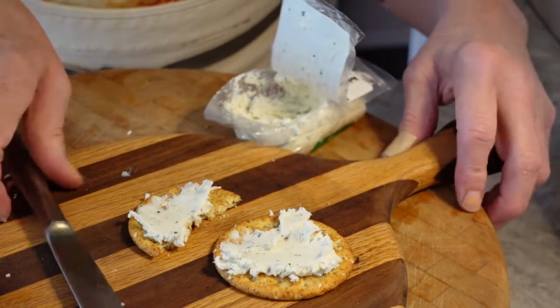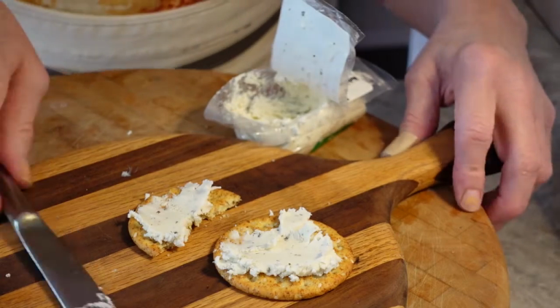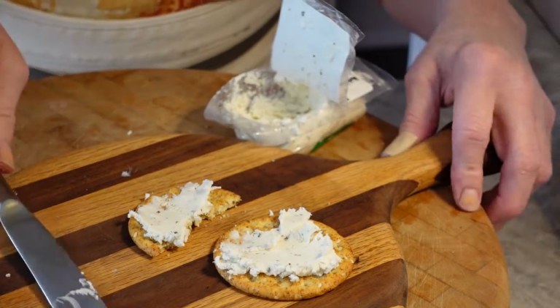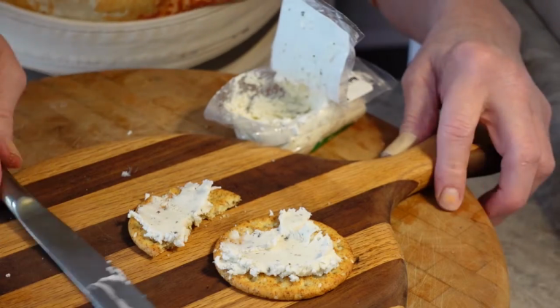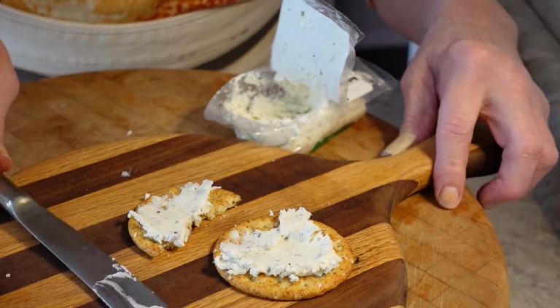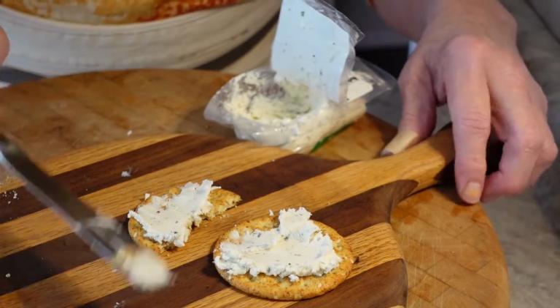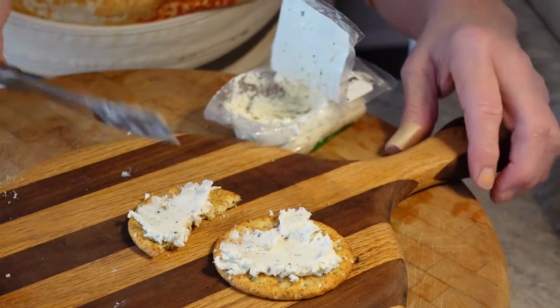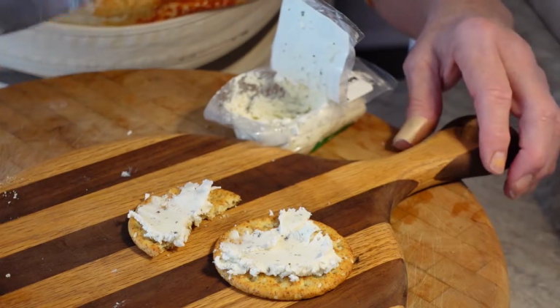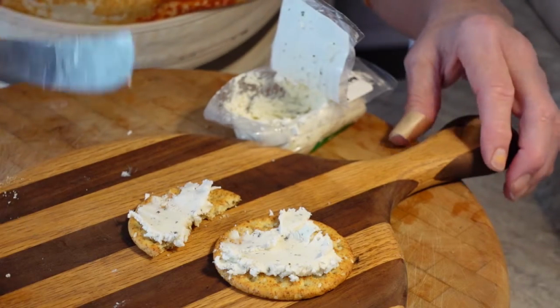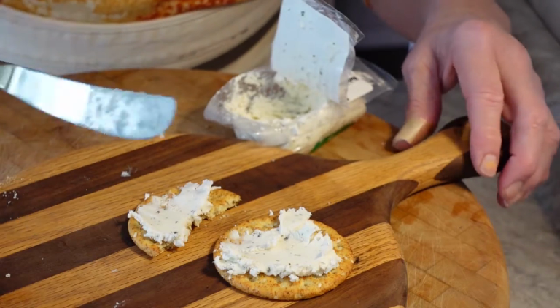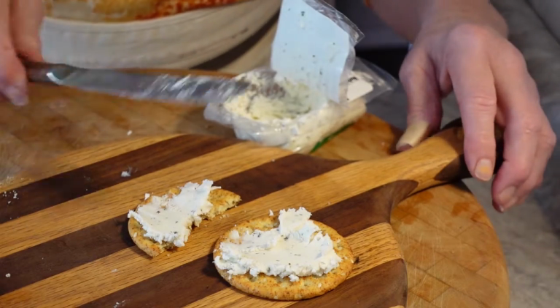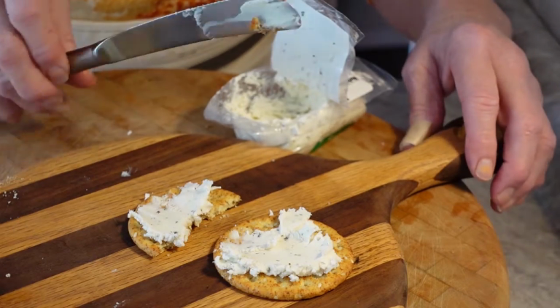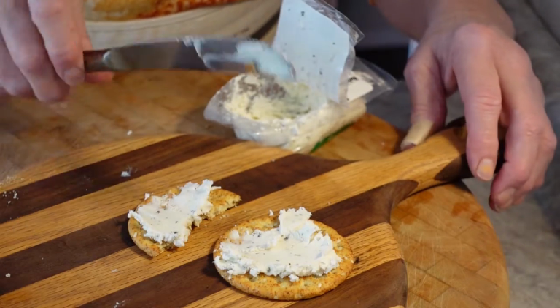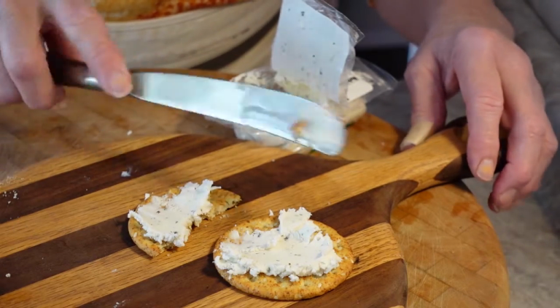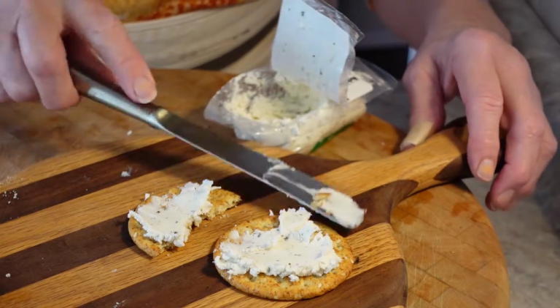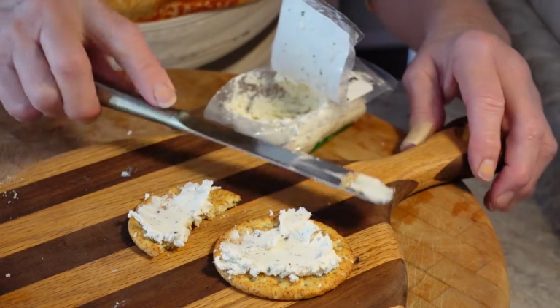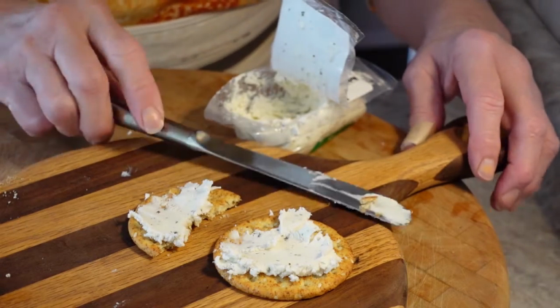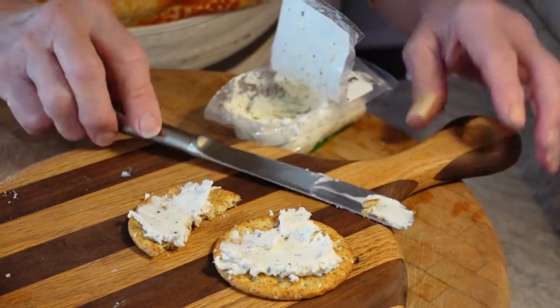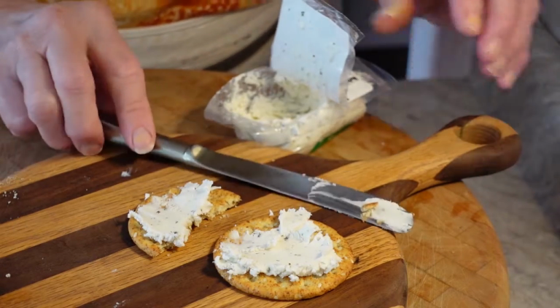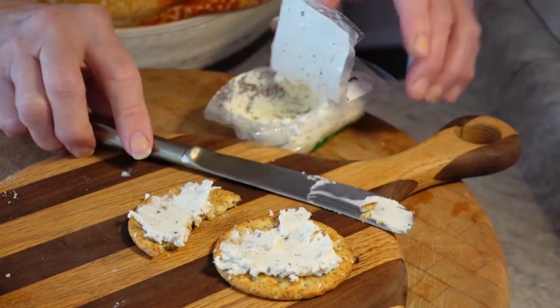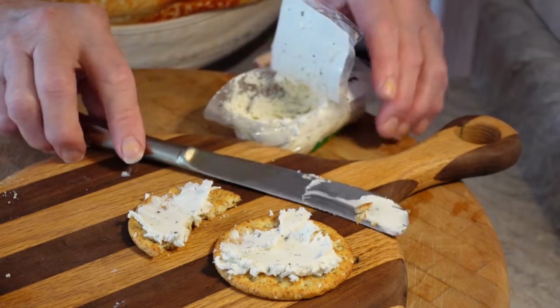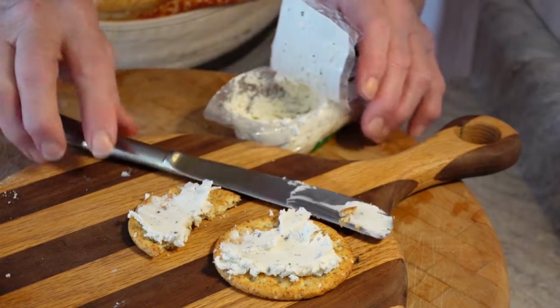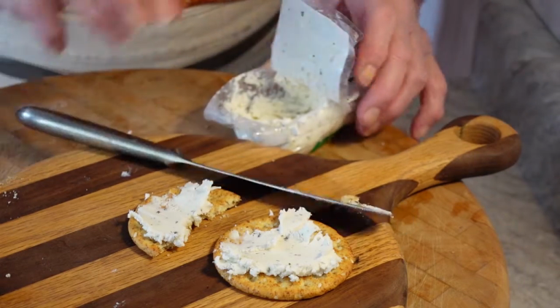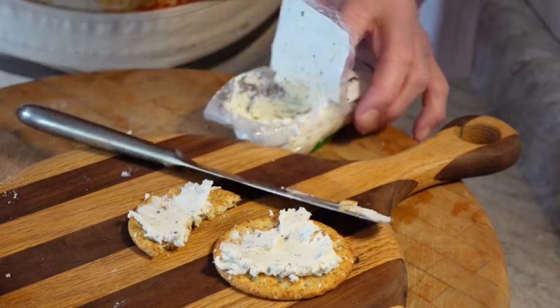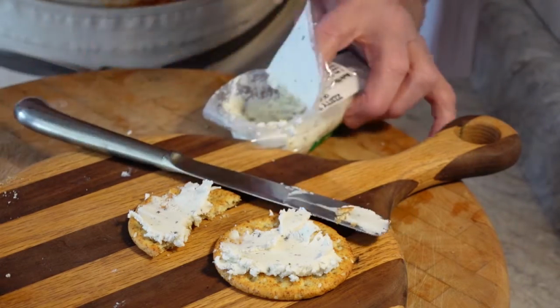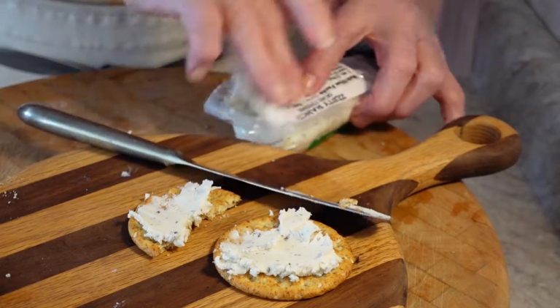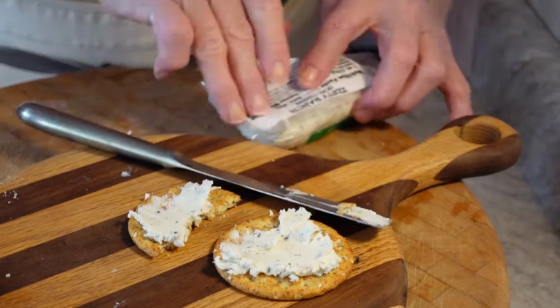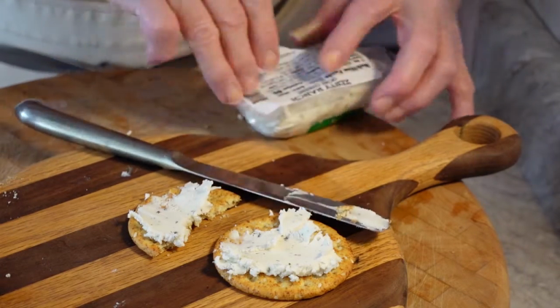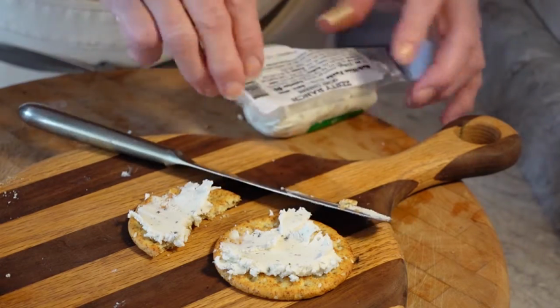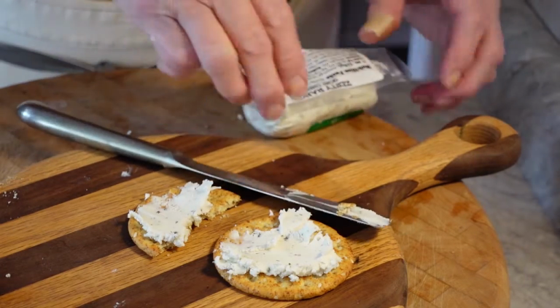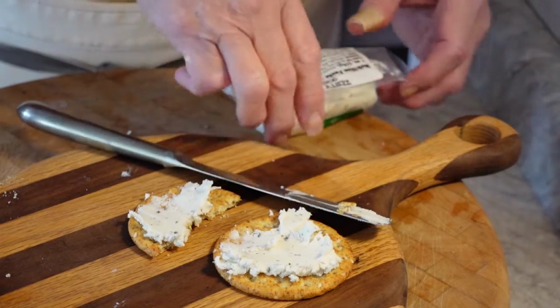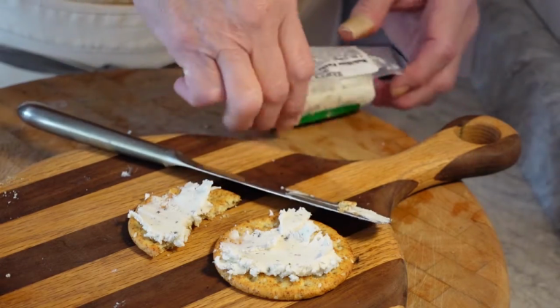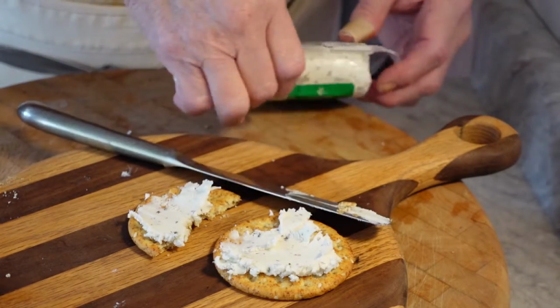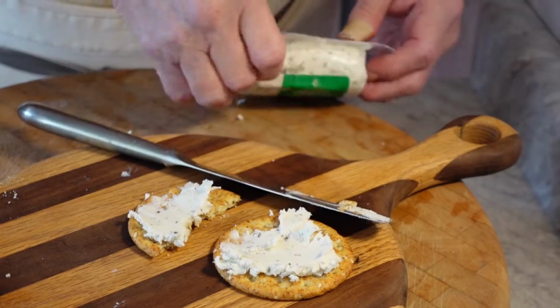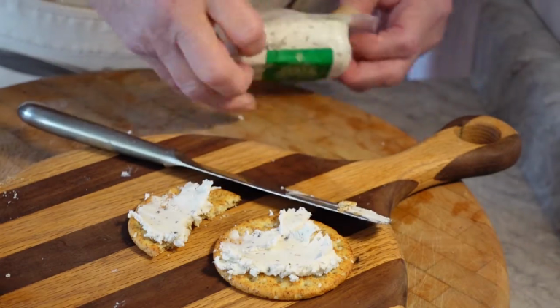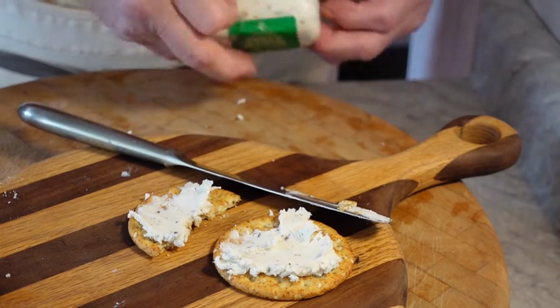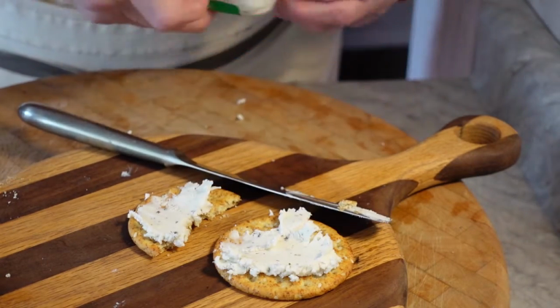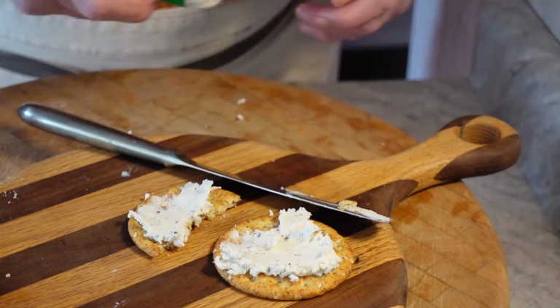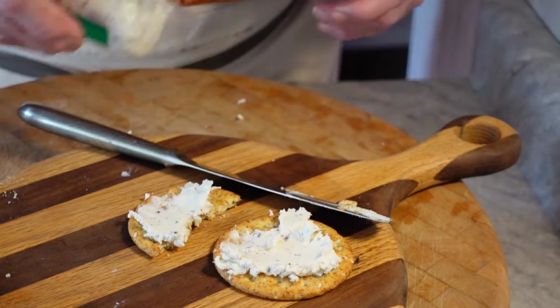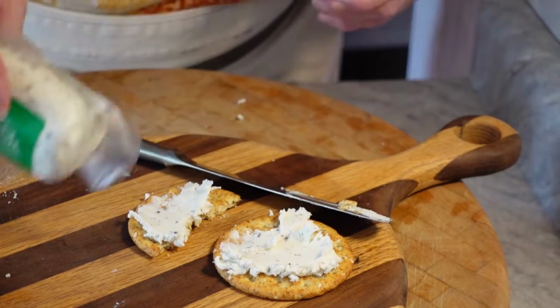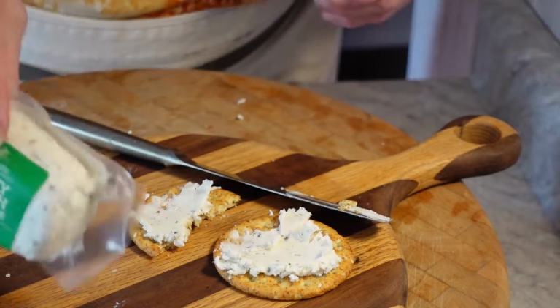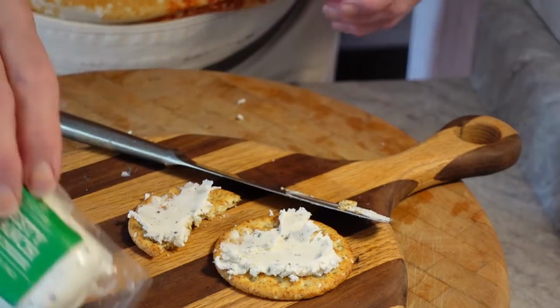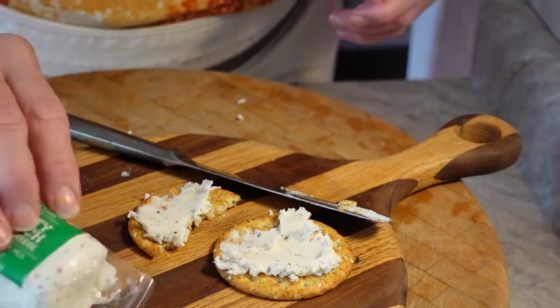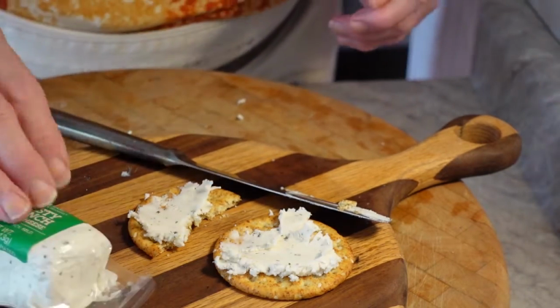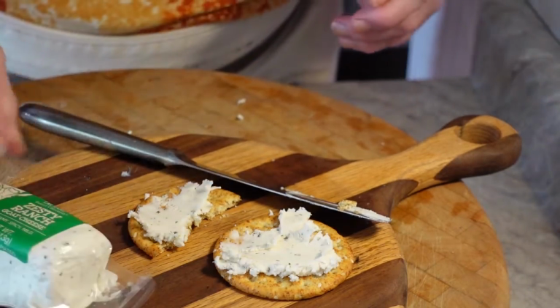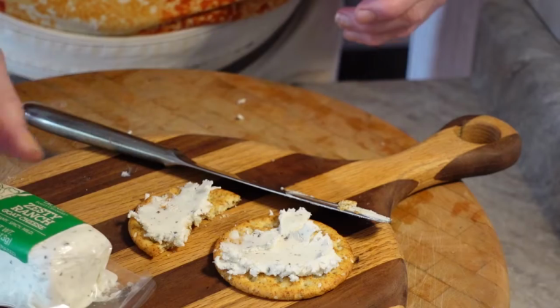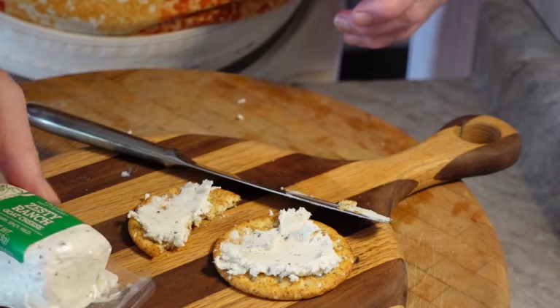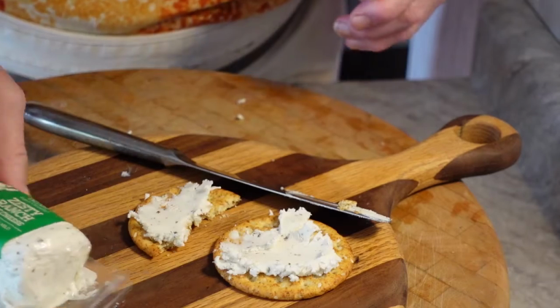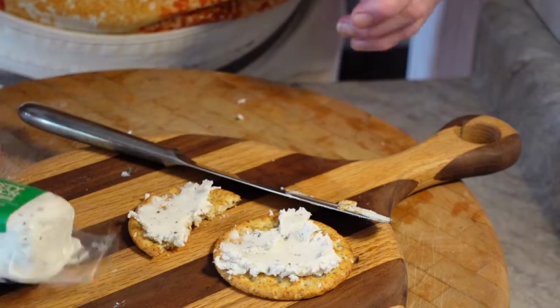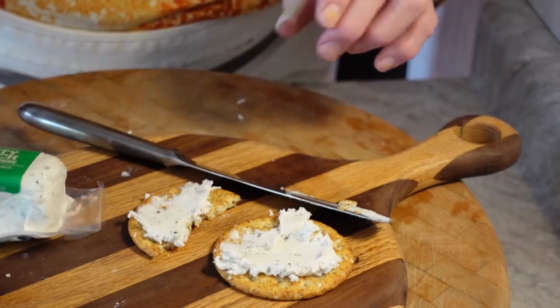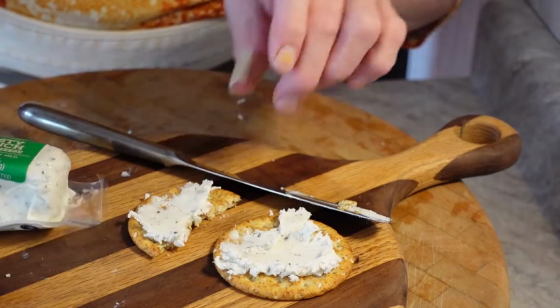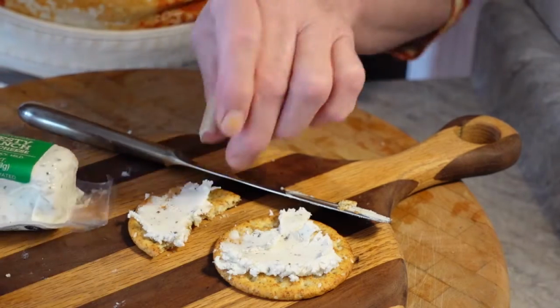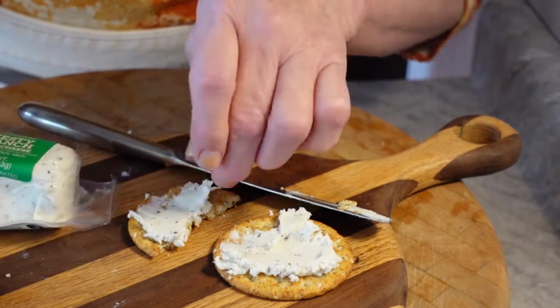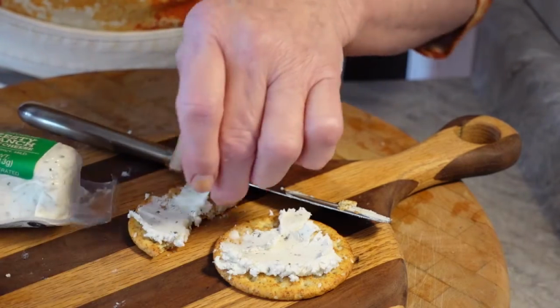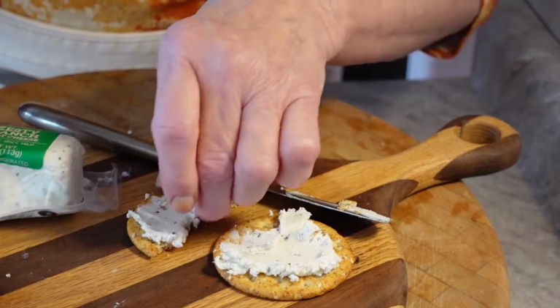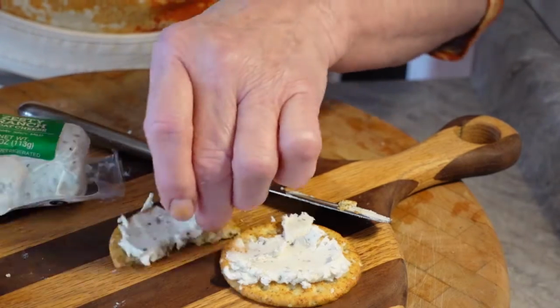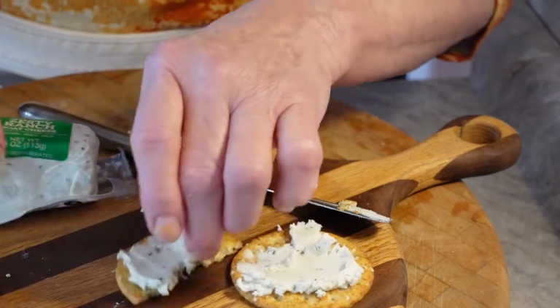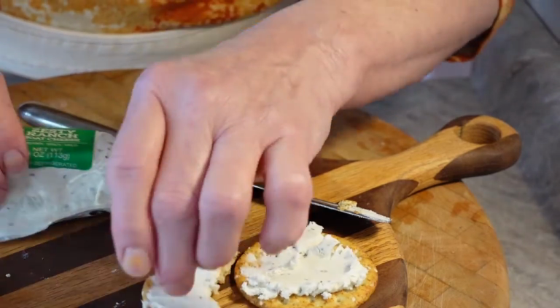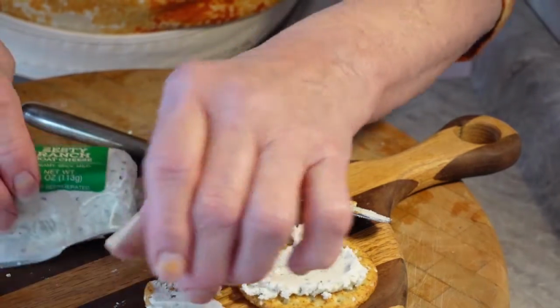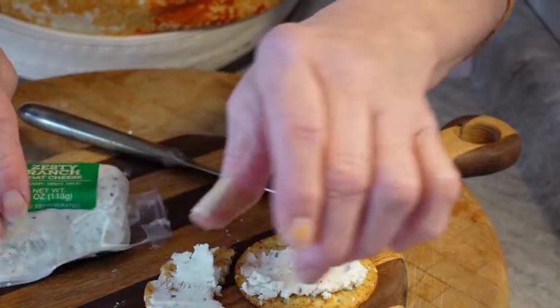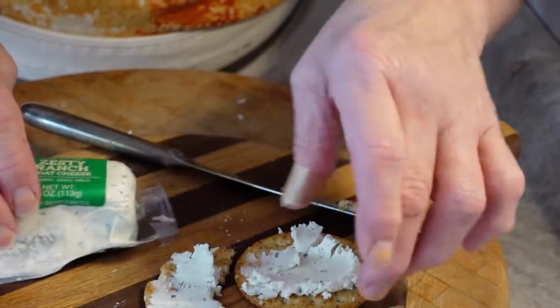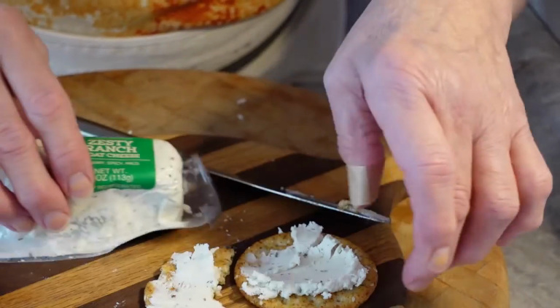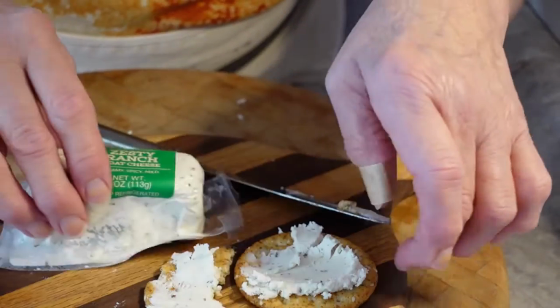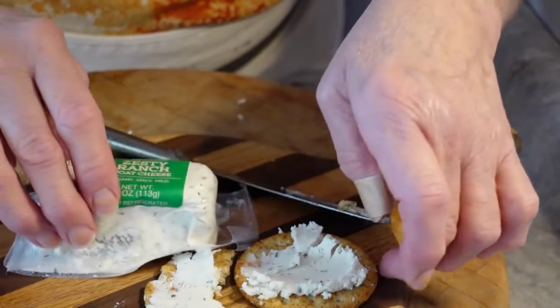Well, that's it today for the Wisconsin series. Now I'm going to go eat some more cheese.